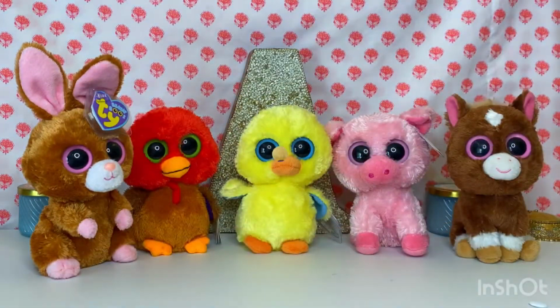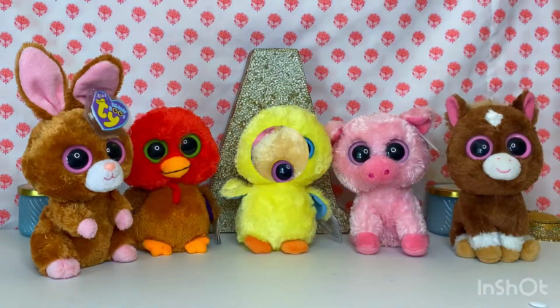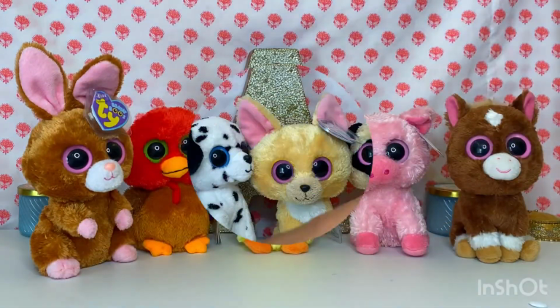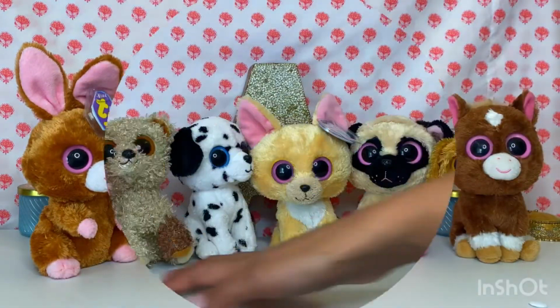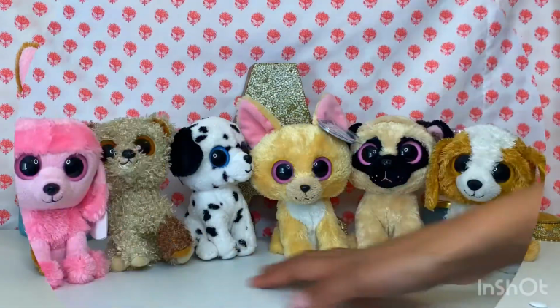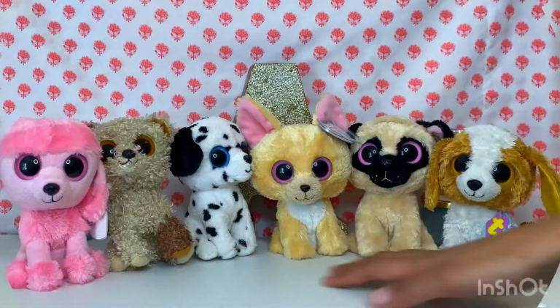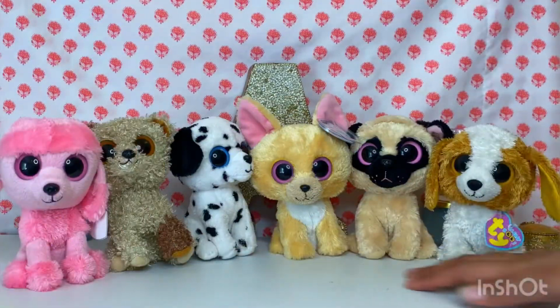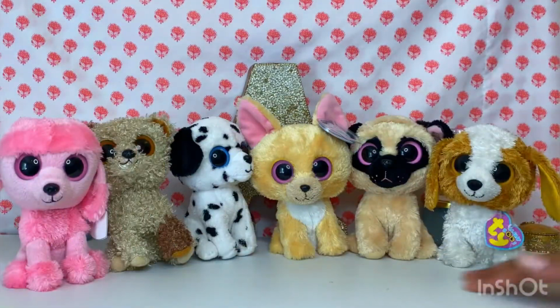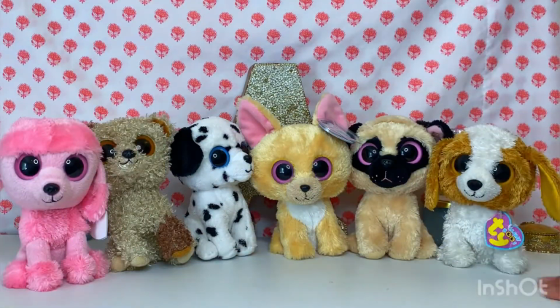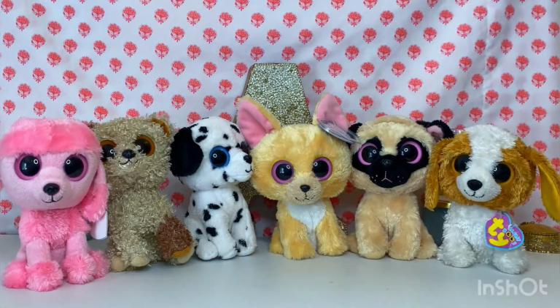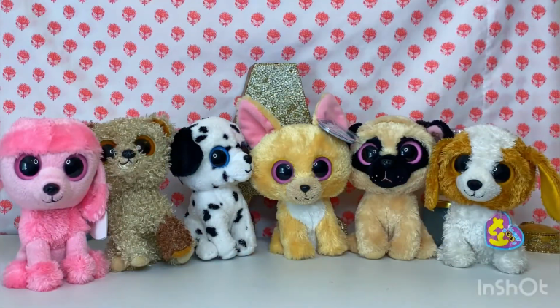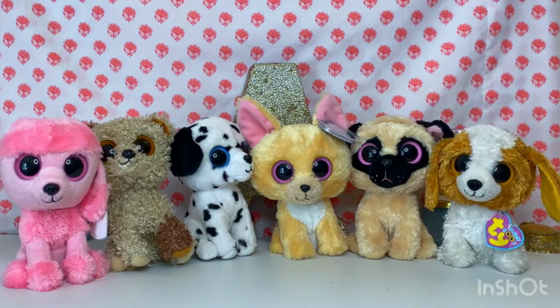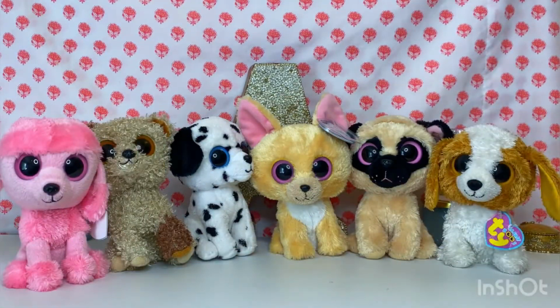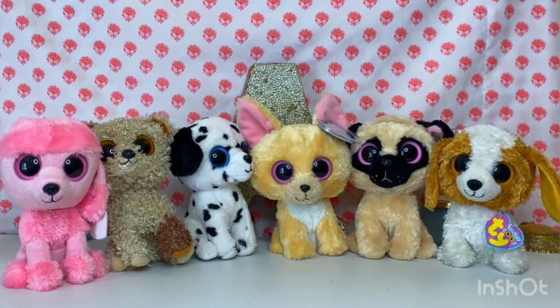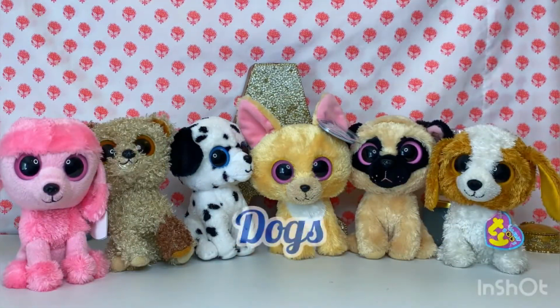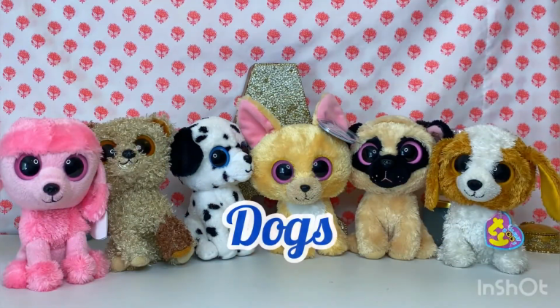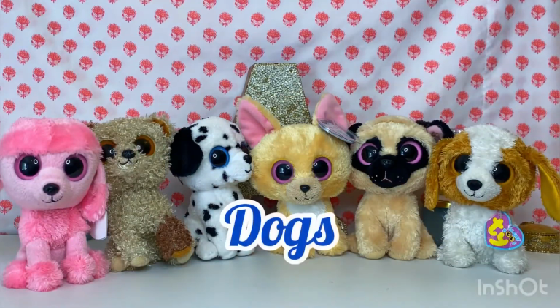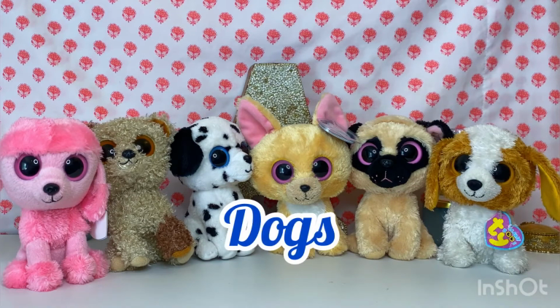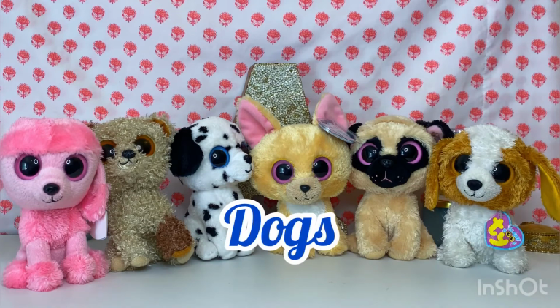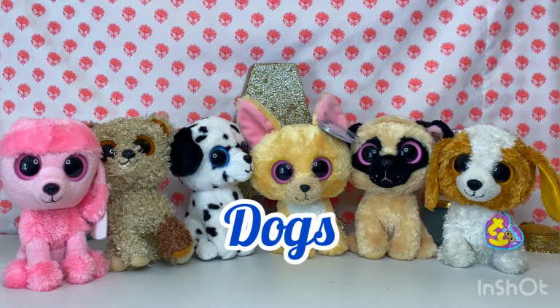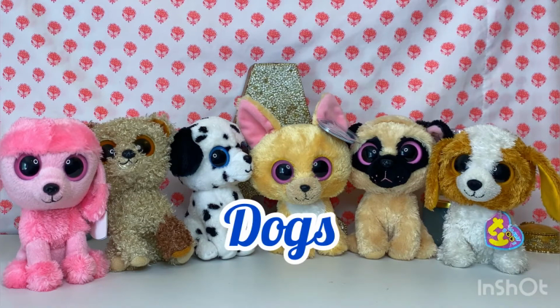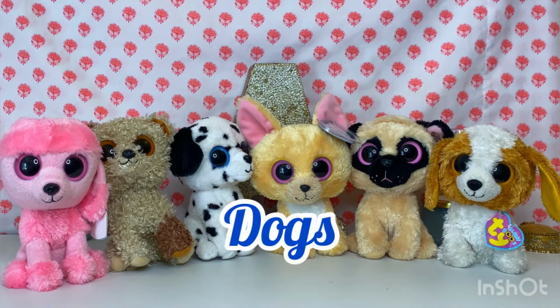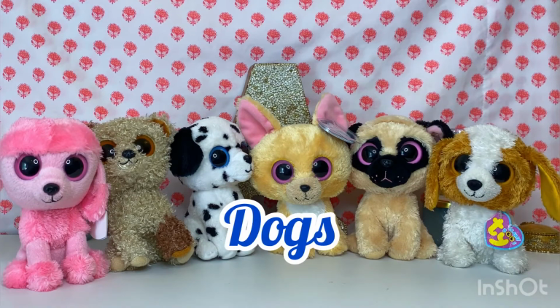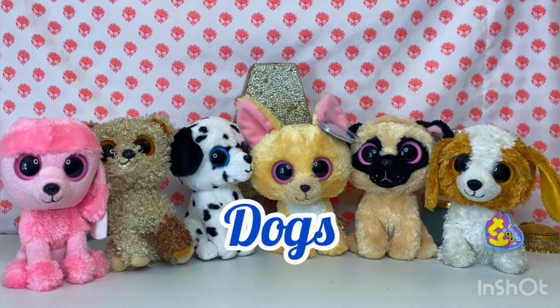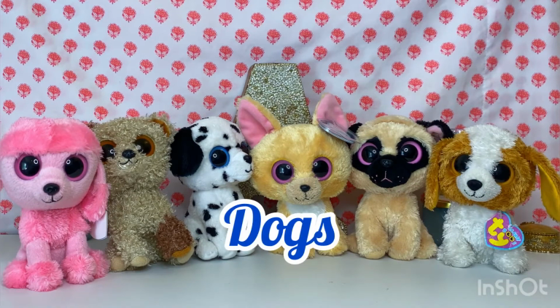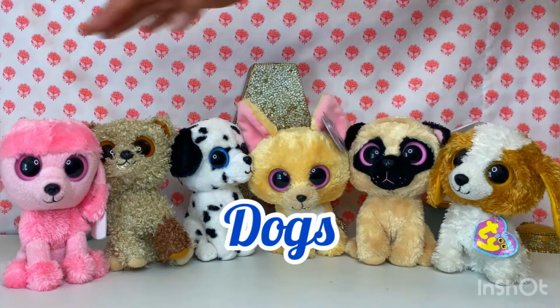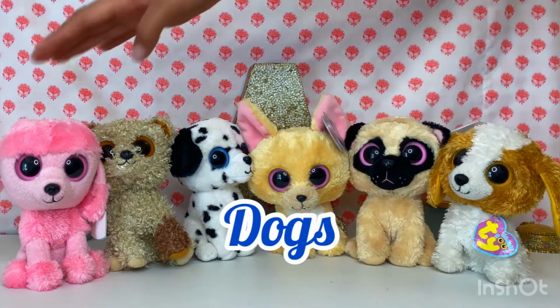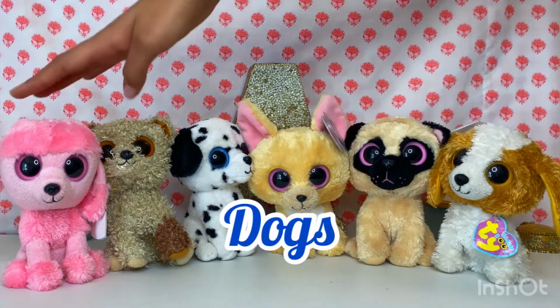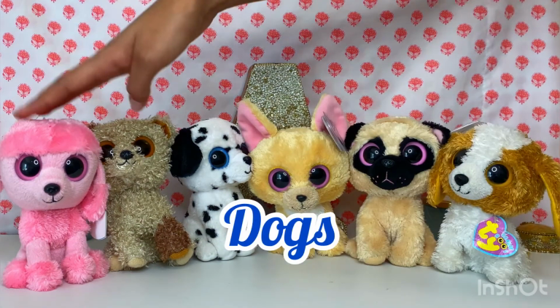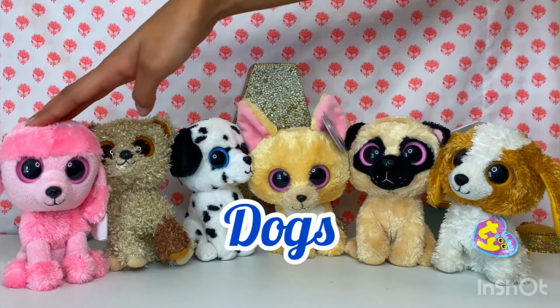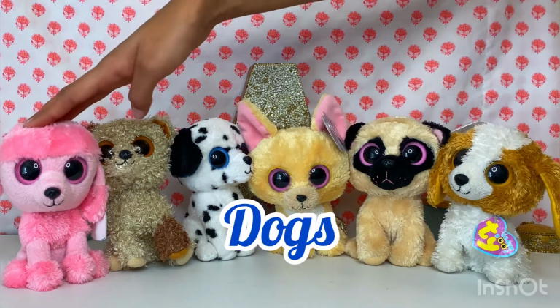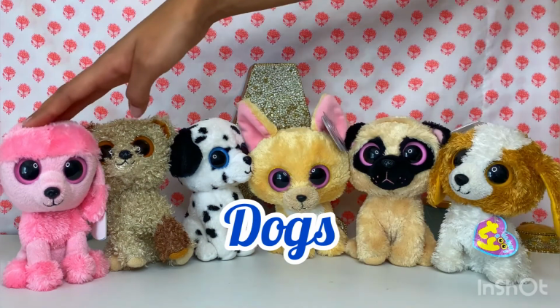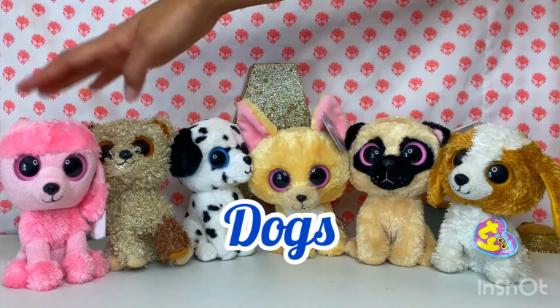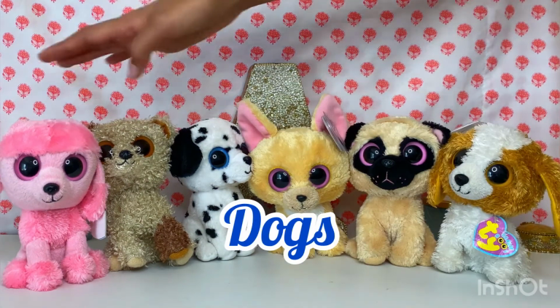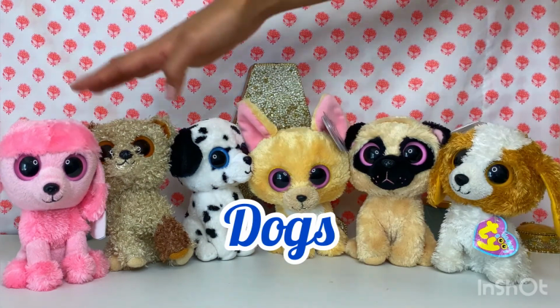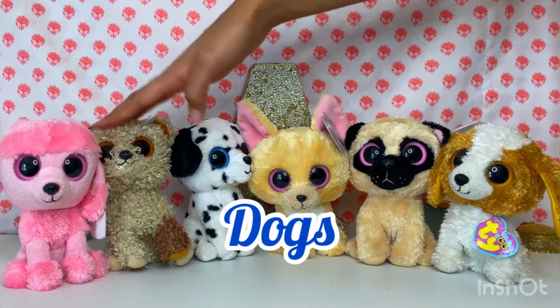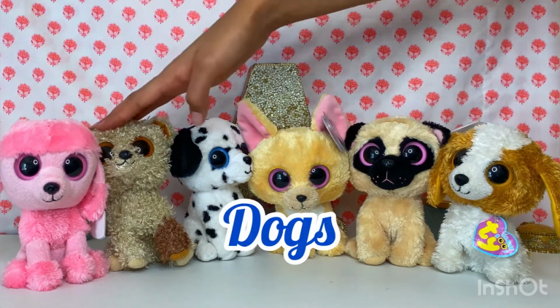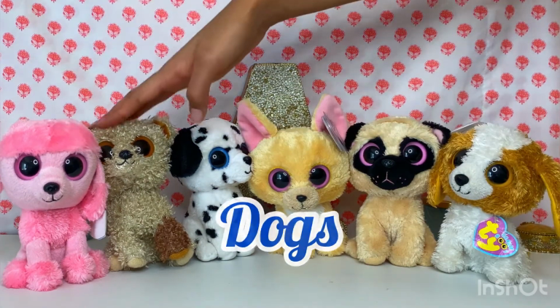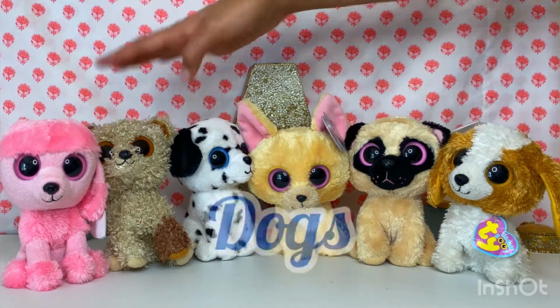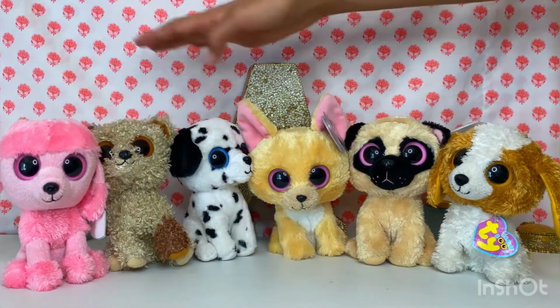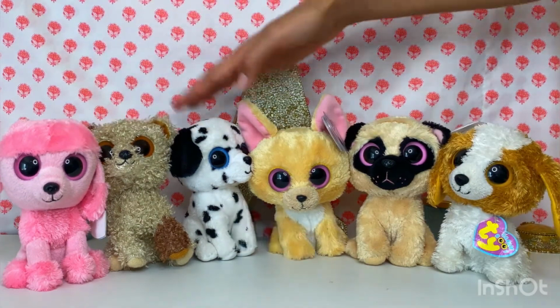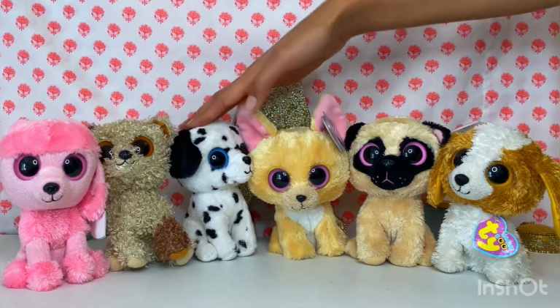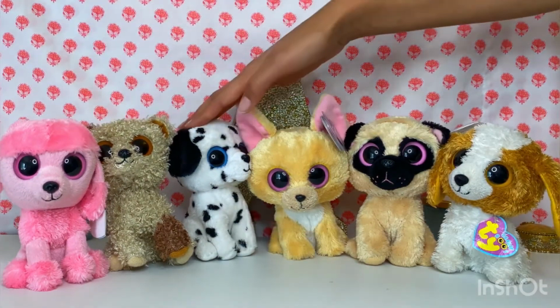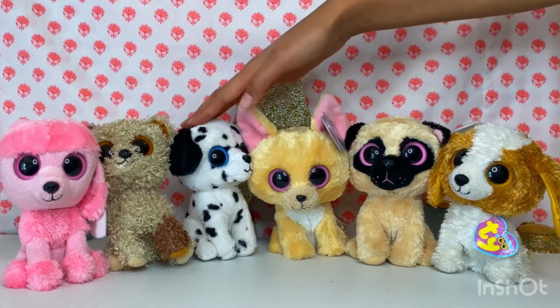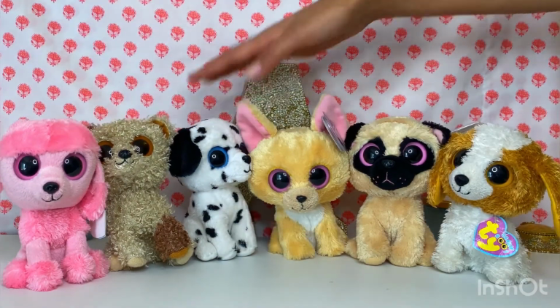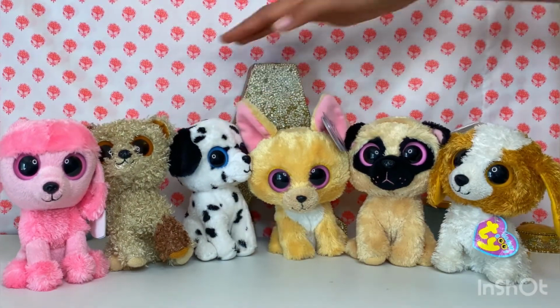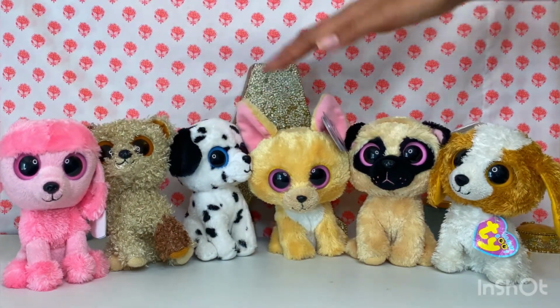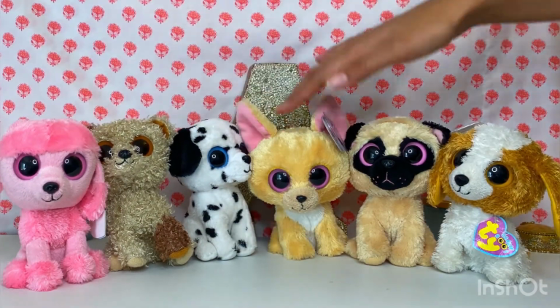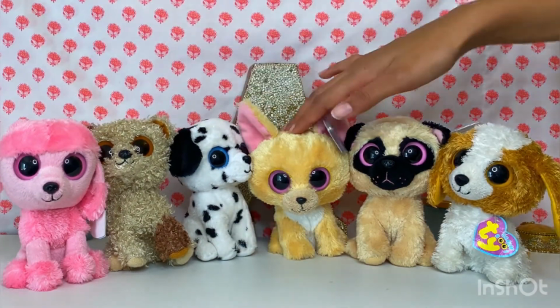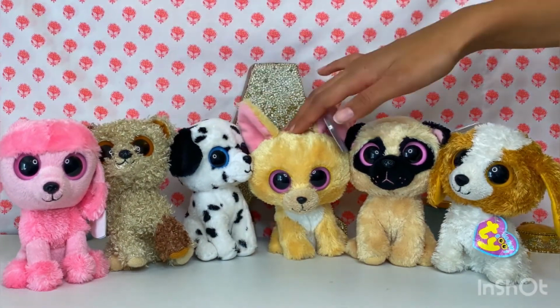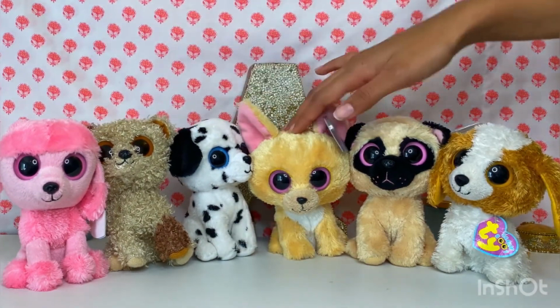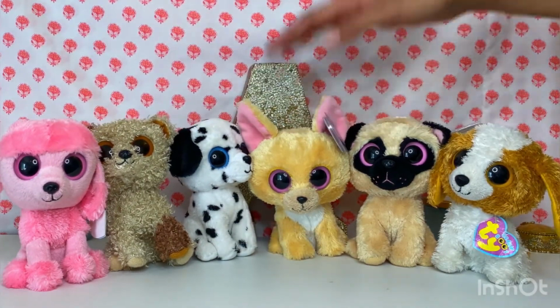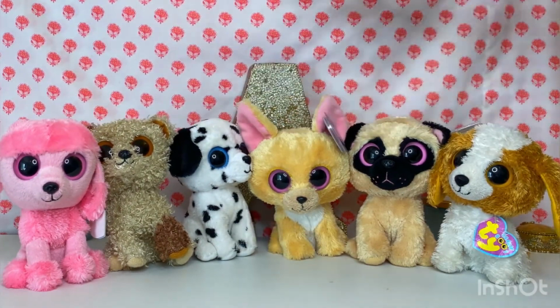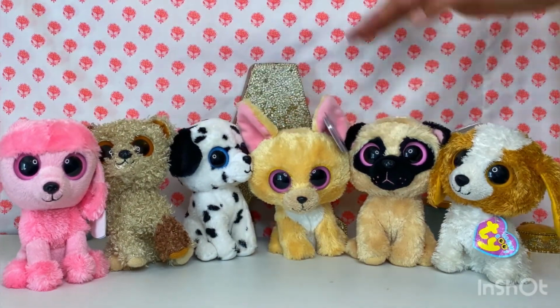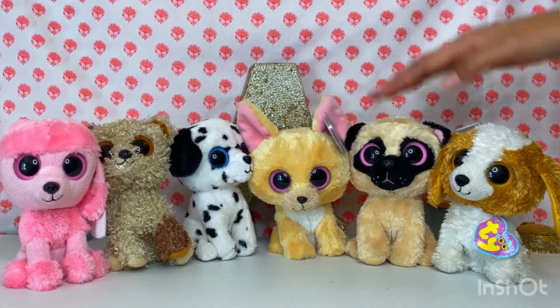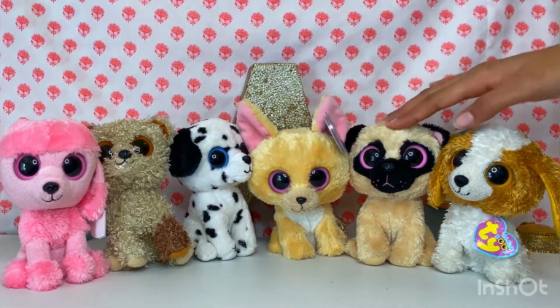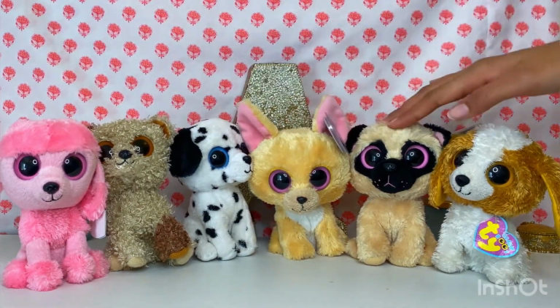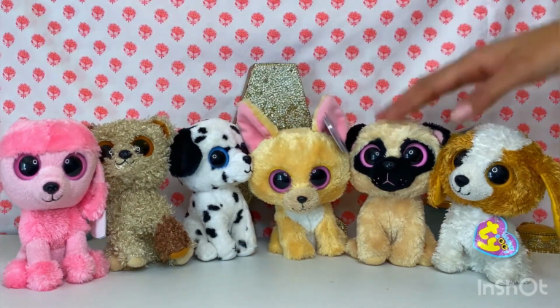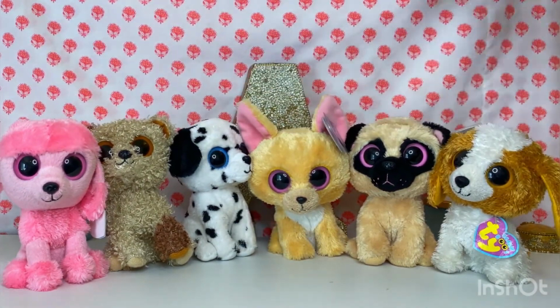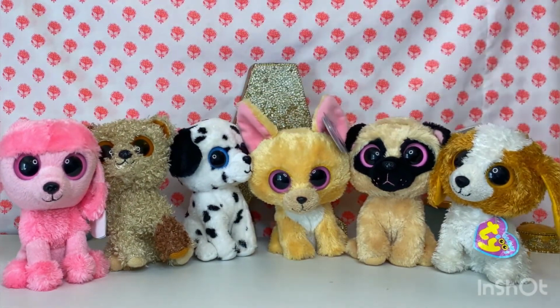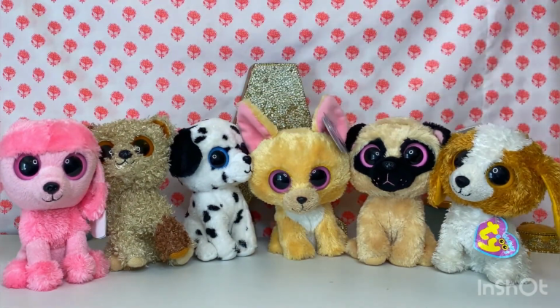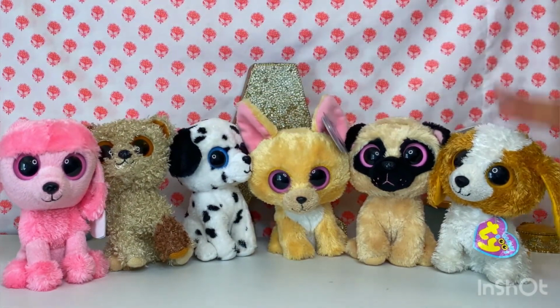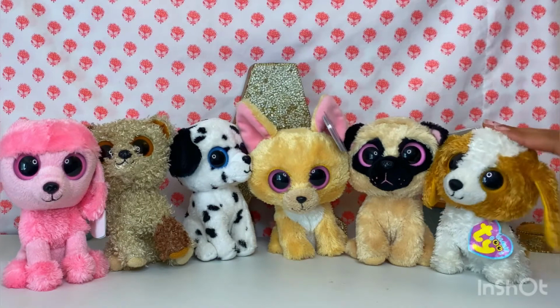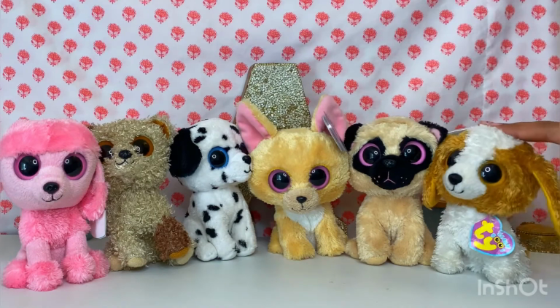Now we have my solid eye dog beanie boos. We have Princess, Root Beer, Fetch, Nacho, Pugsley, and Cookie.